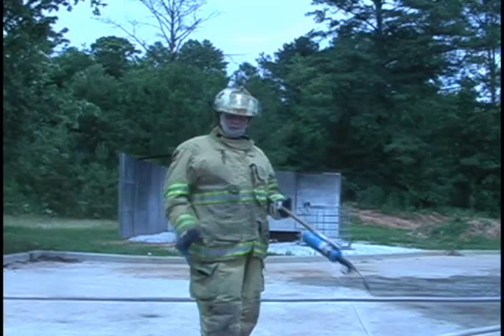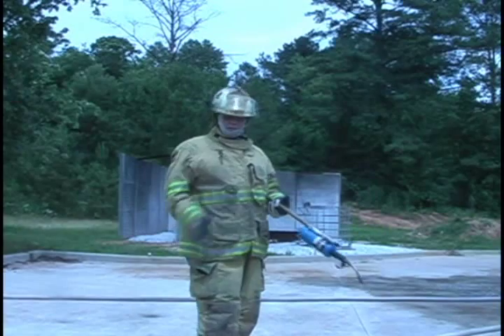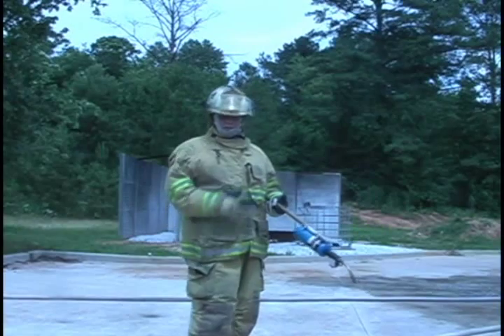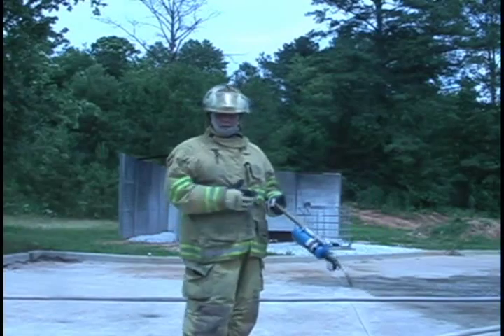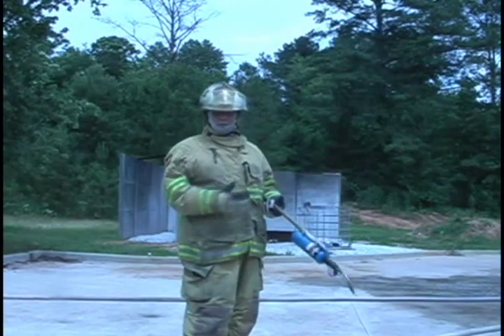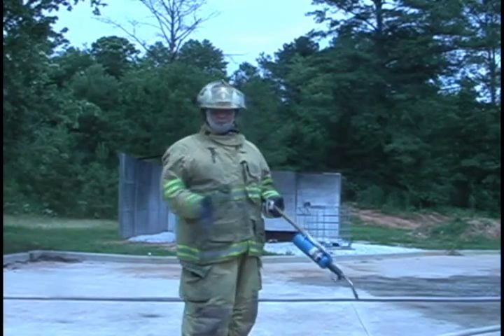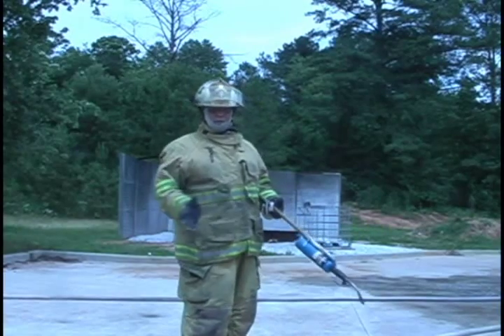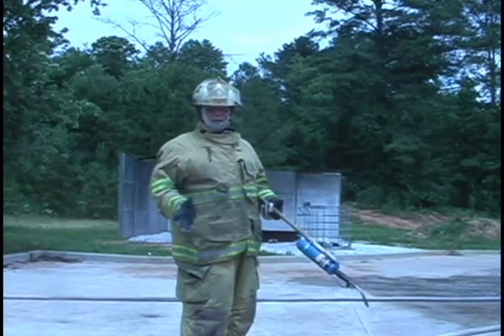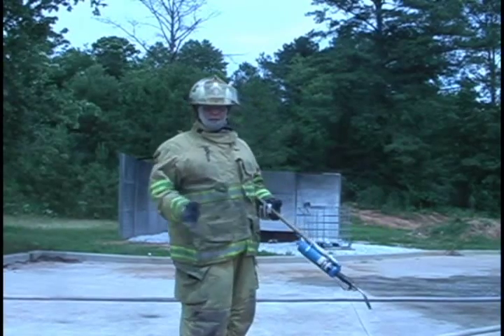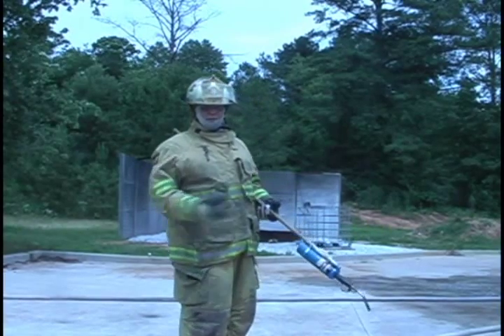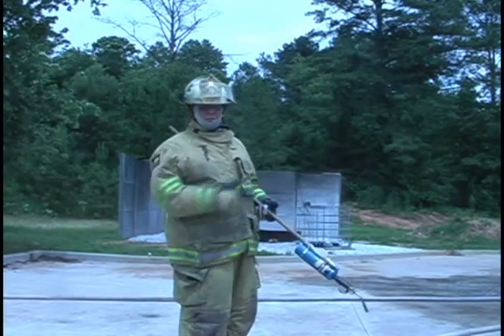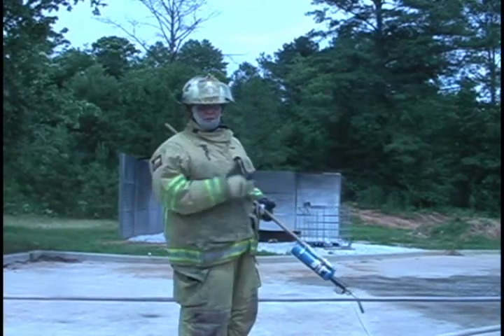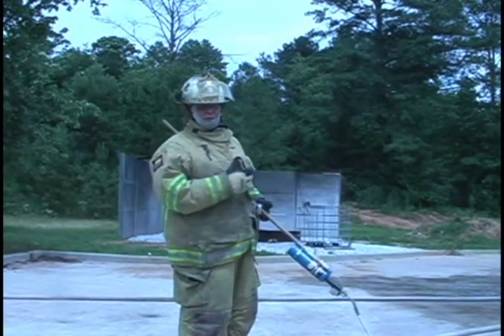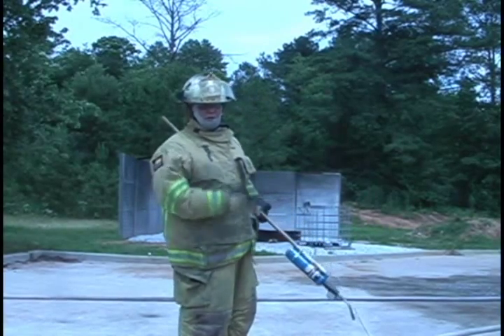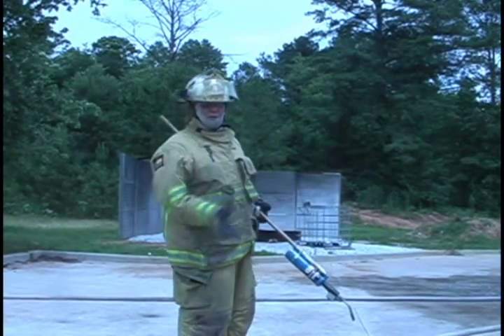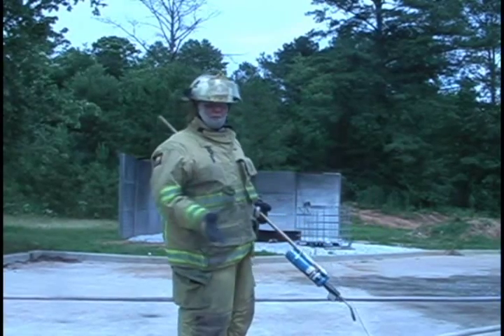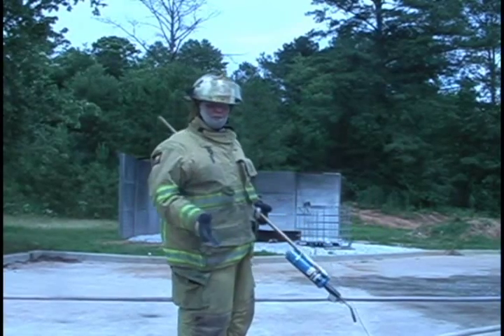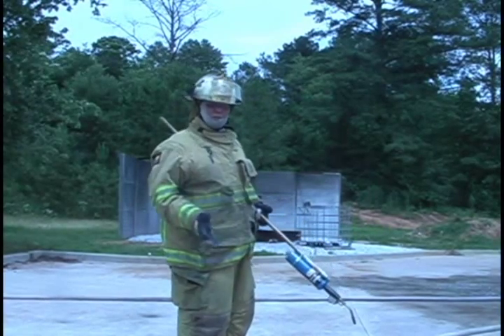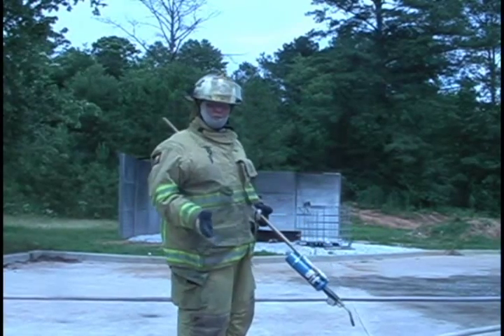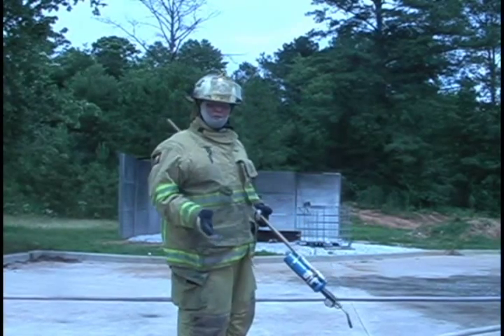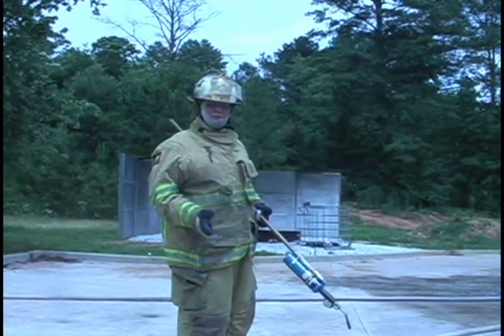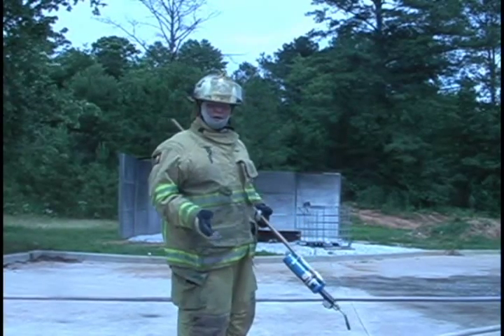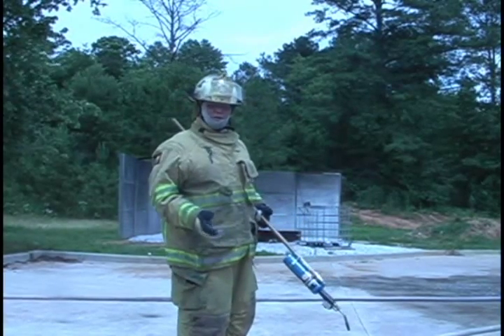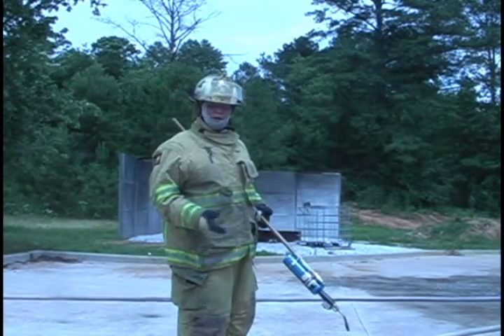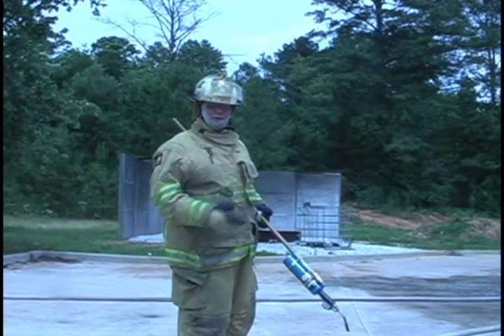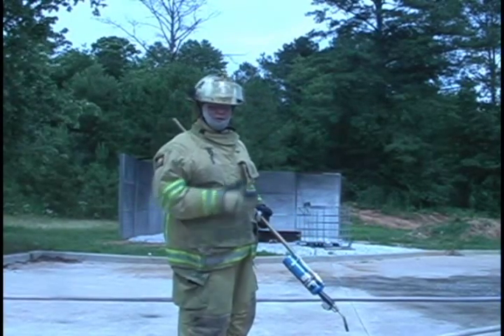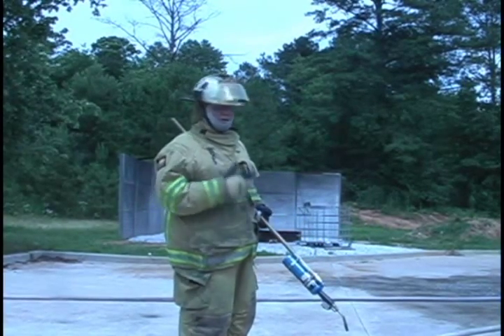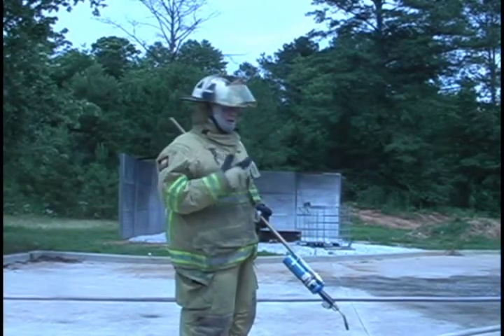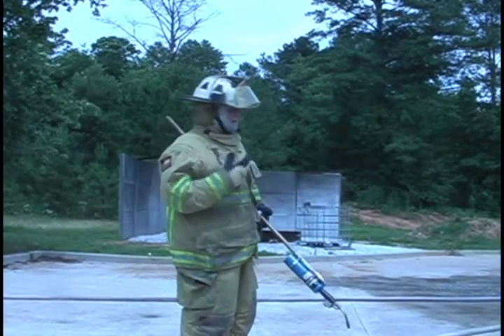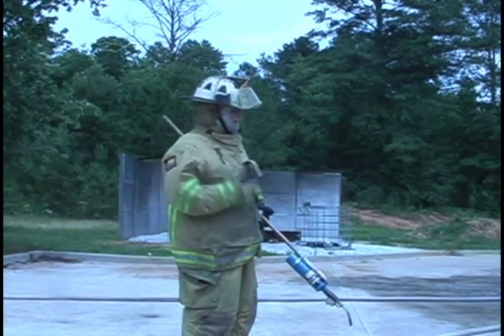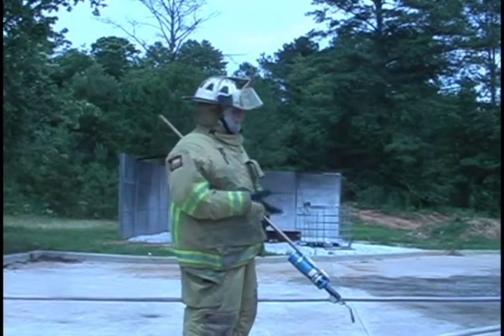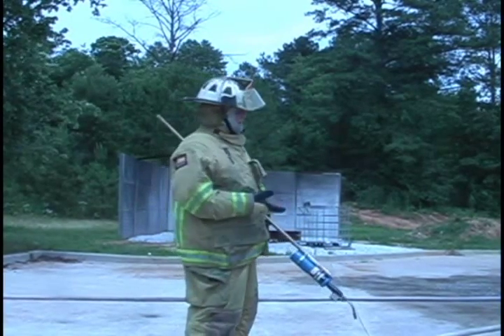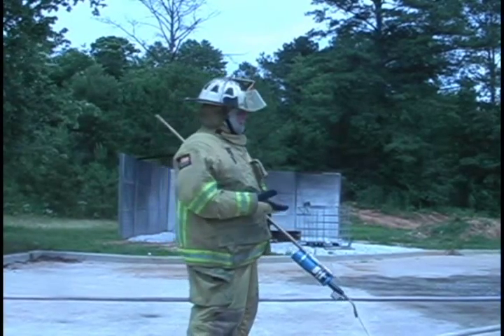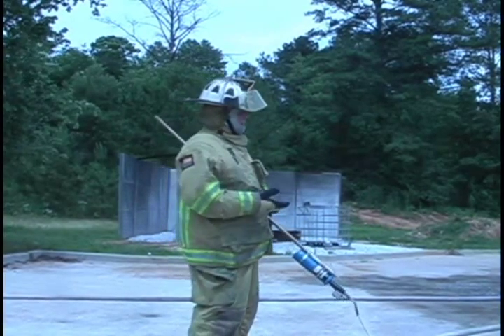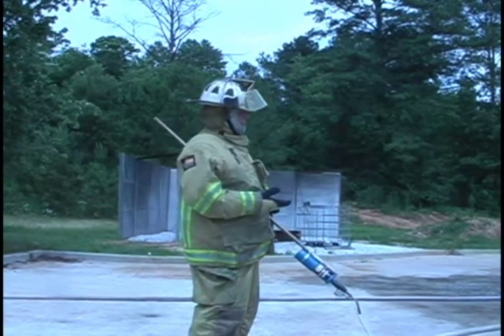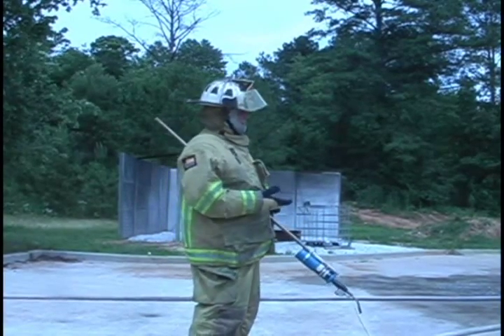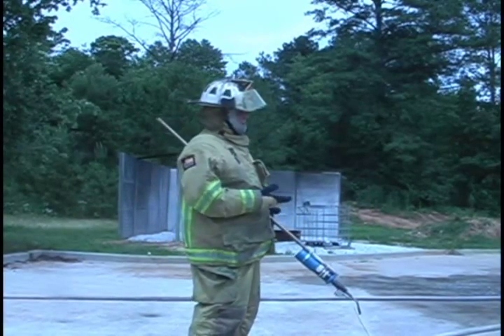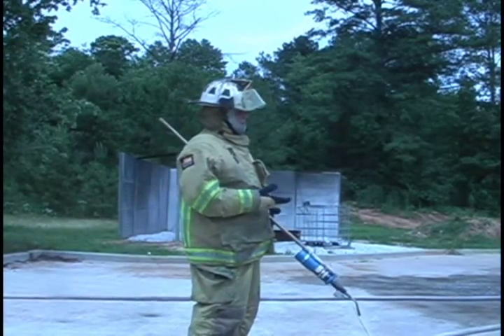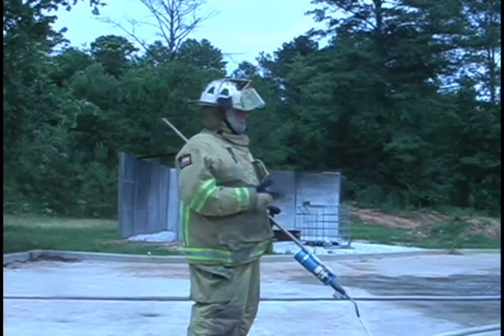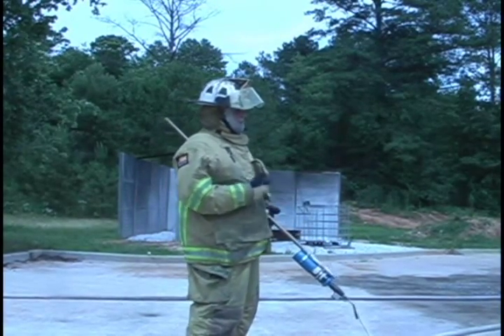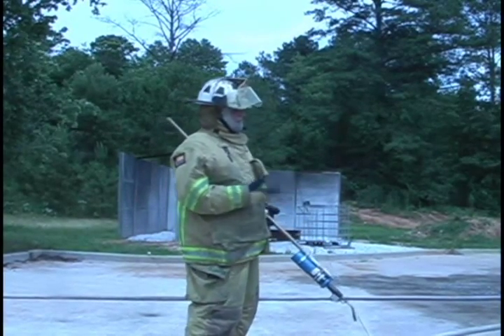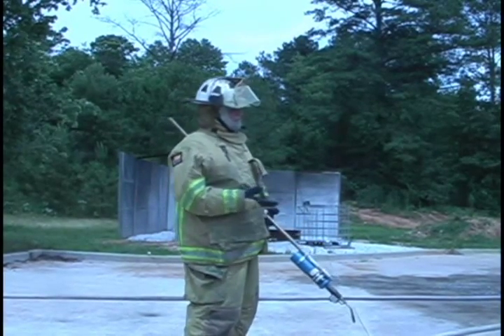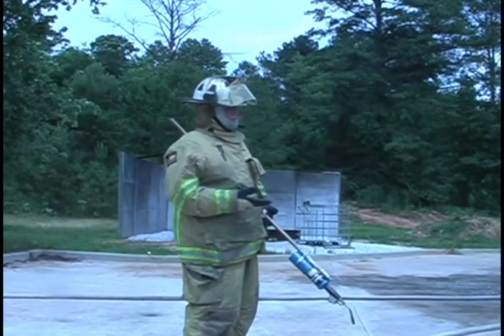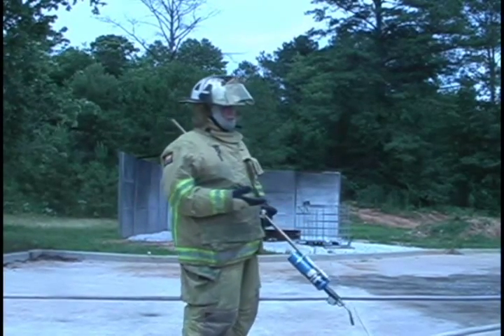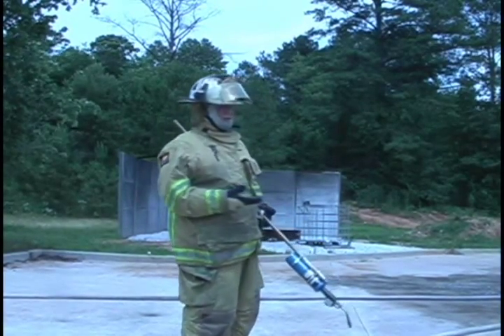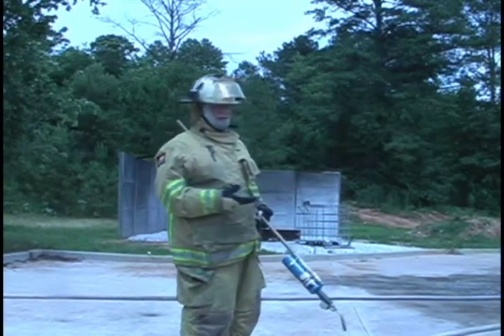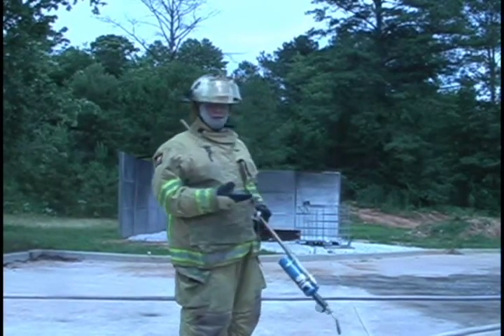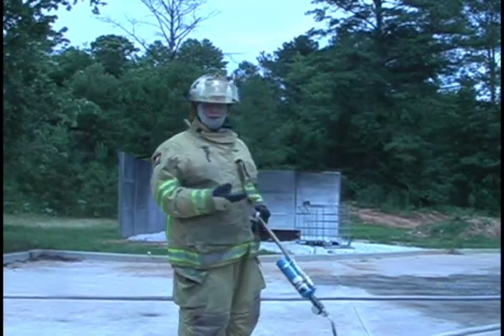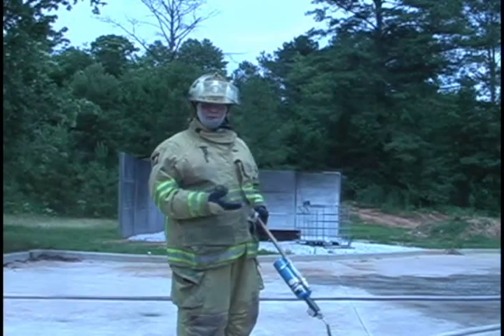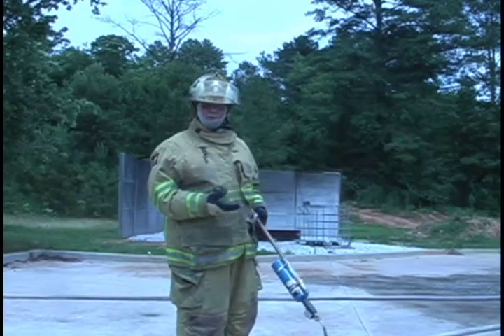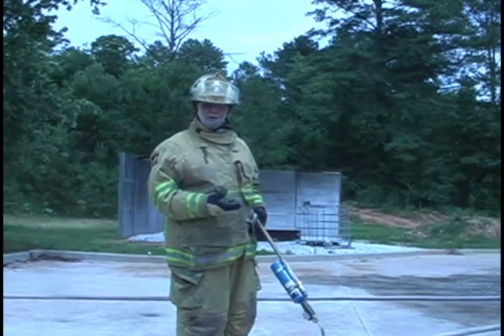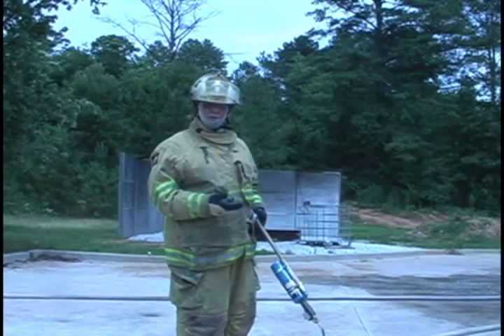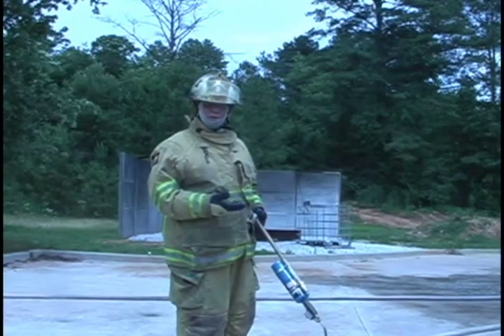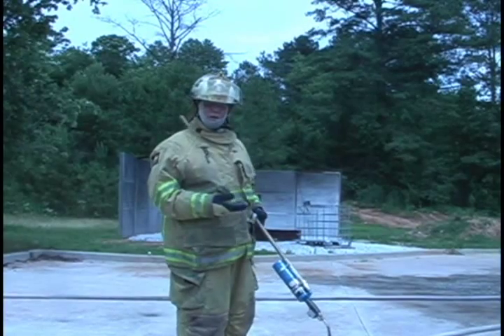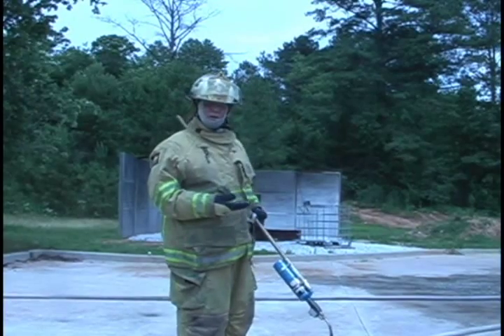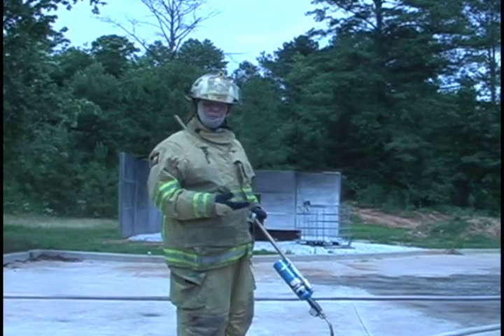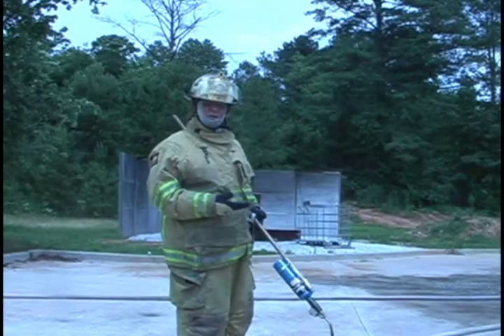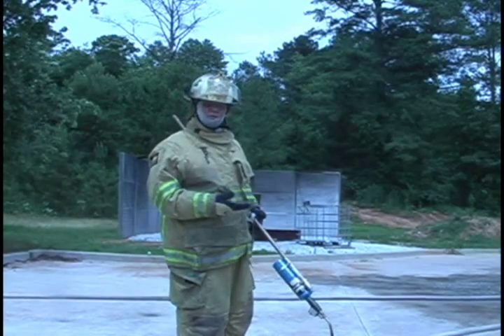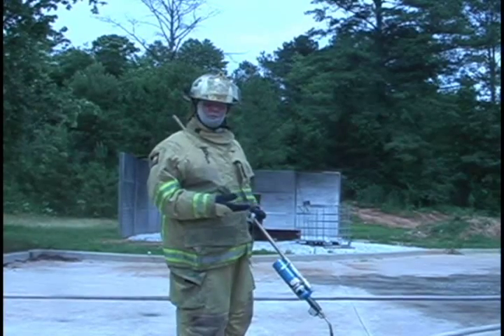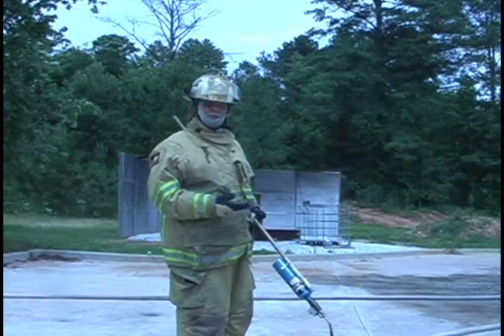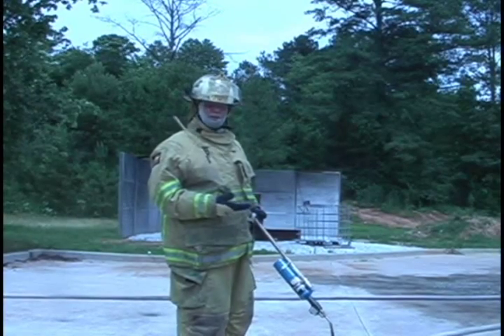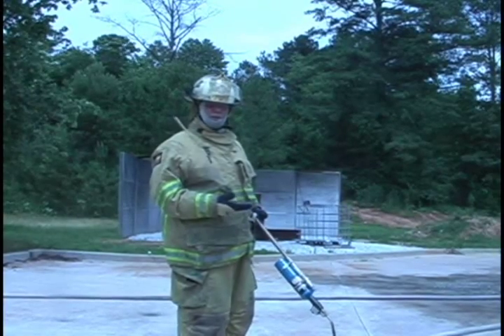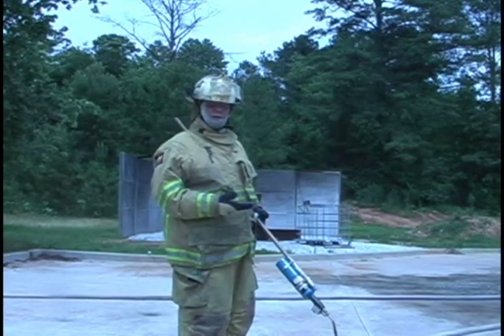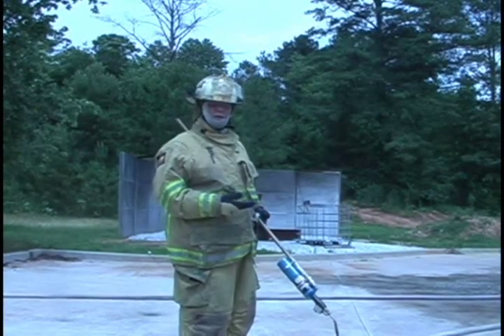So we've actually mitigated the spill, put the spill fire out. Now this product is non-flammable, non-combustible liquid.